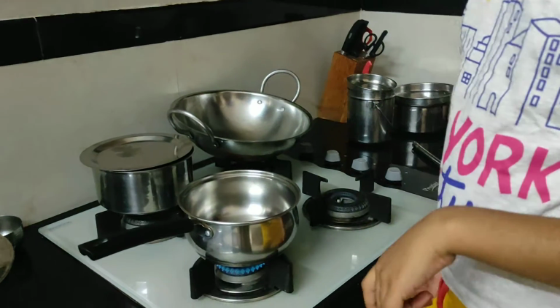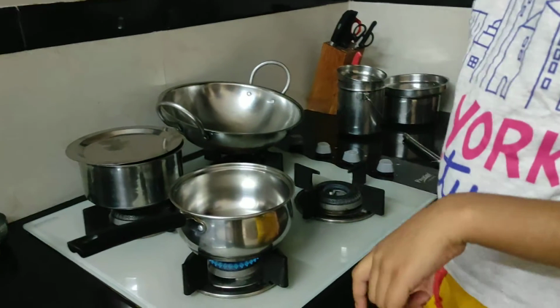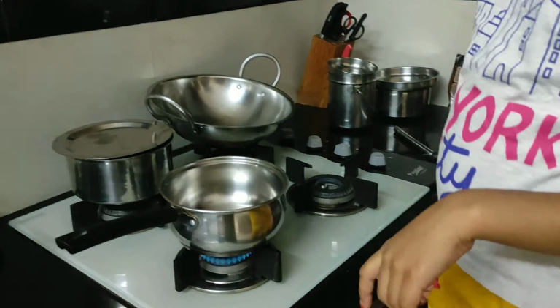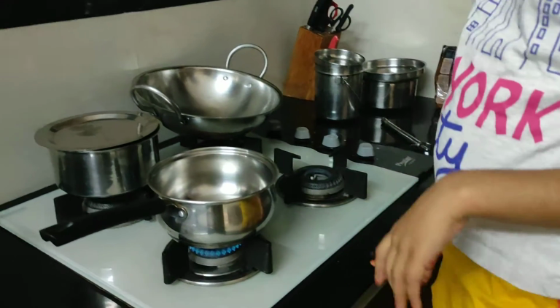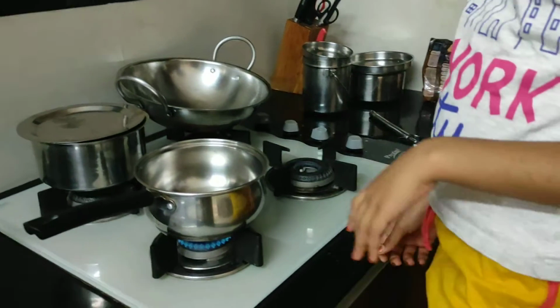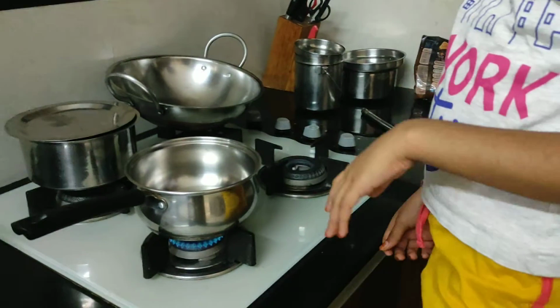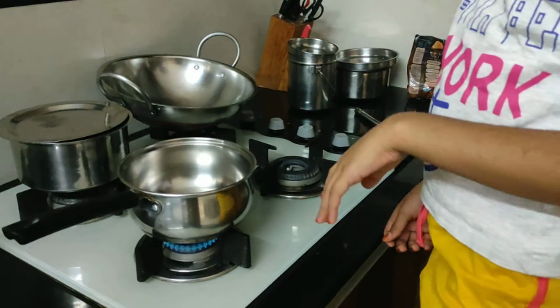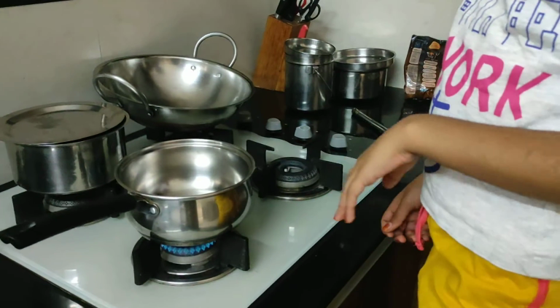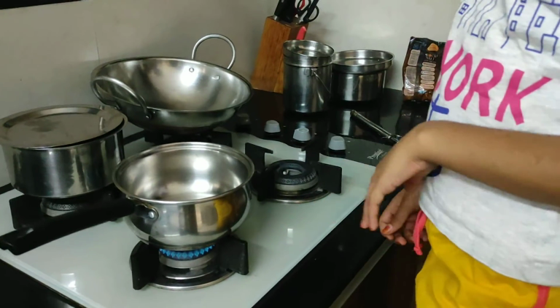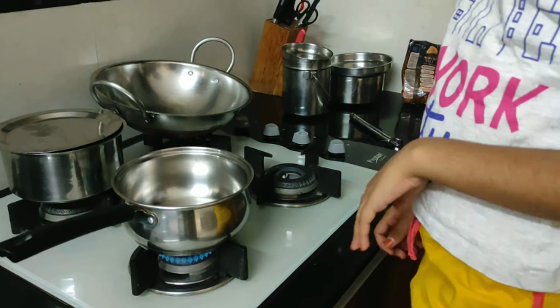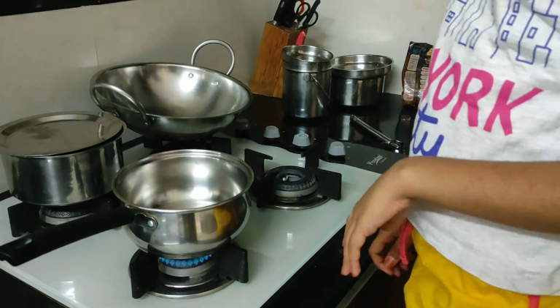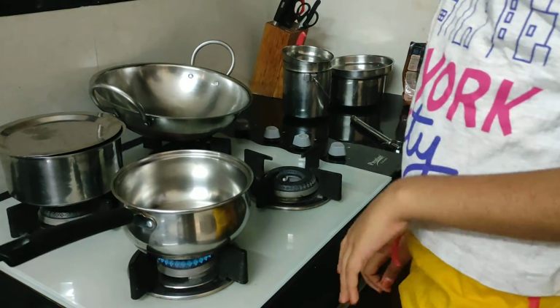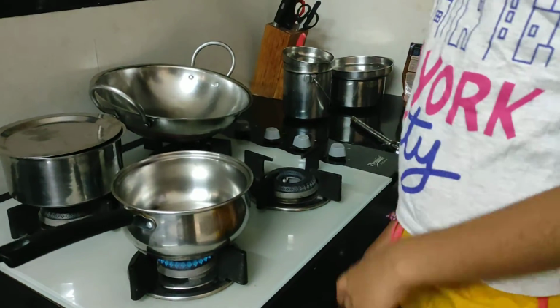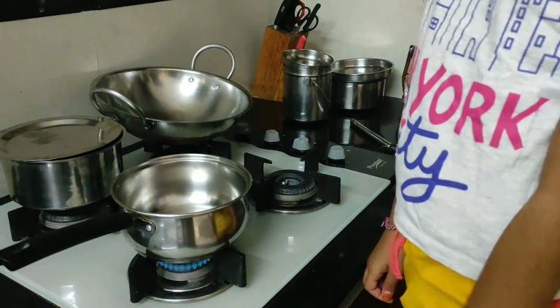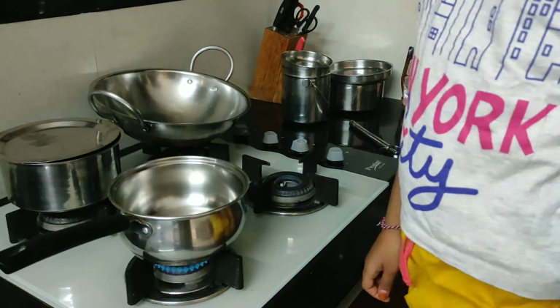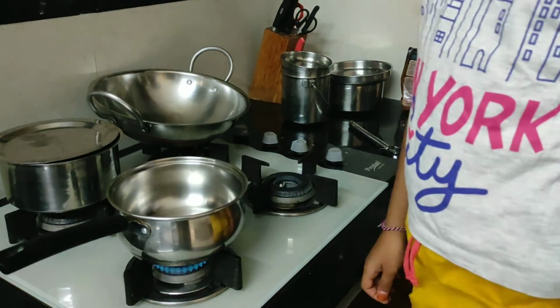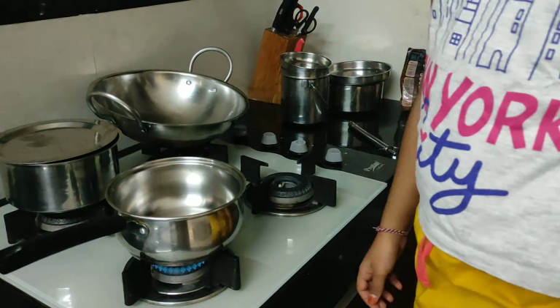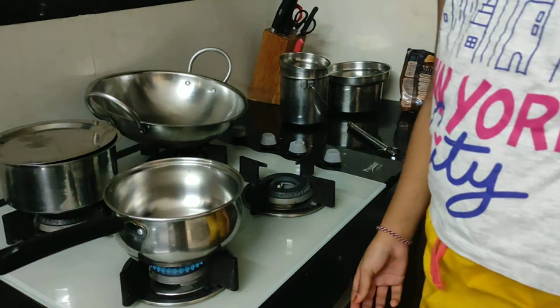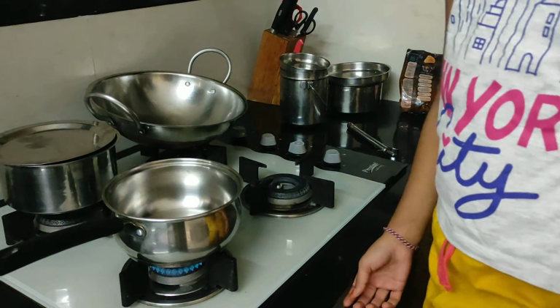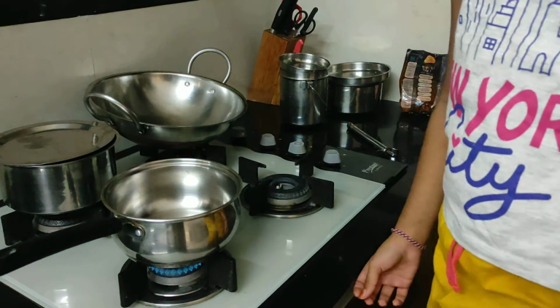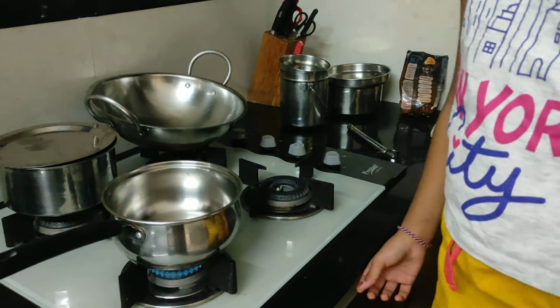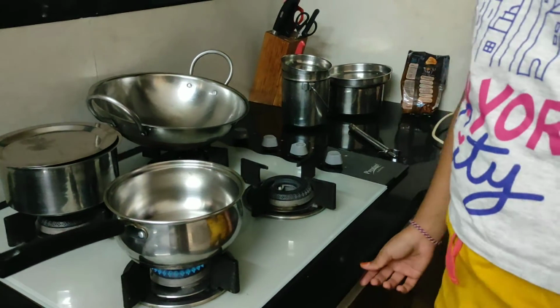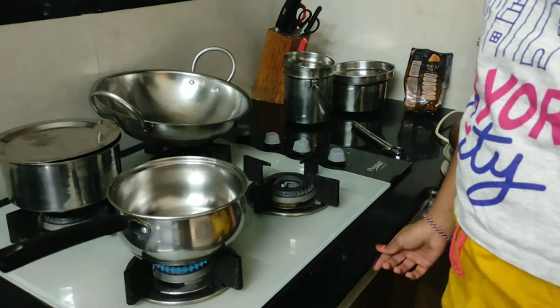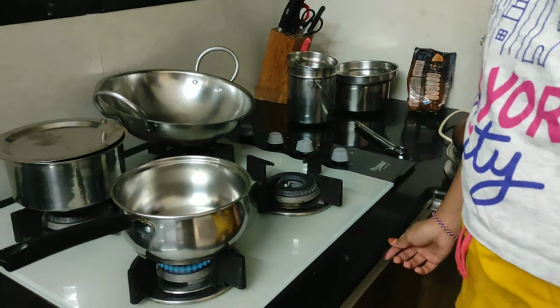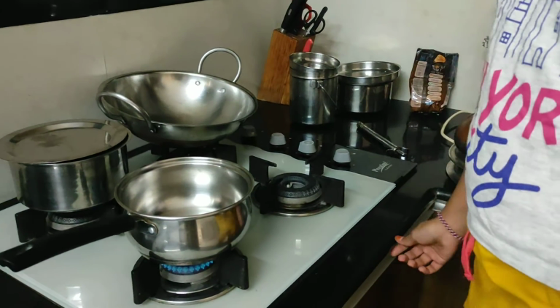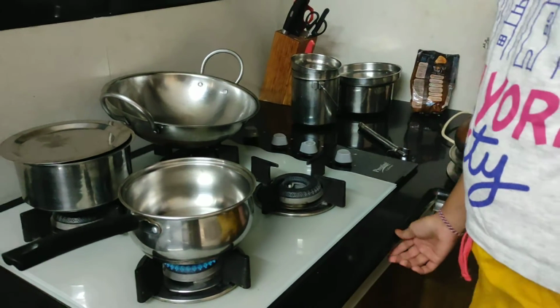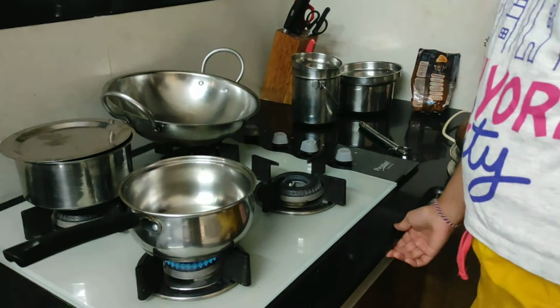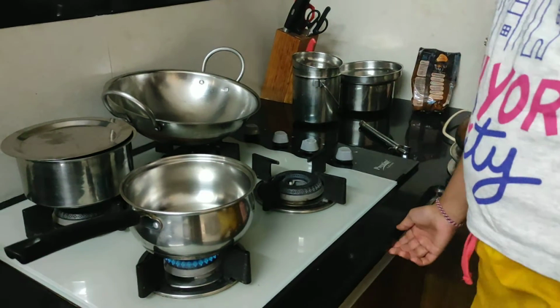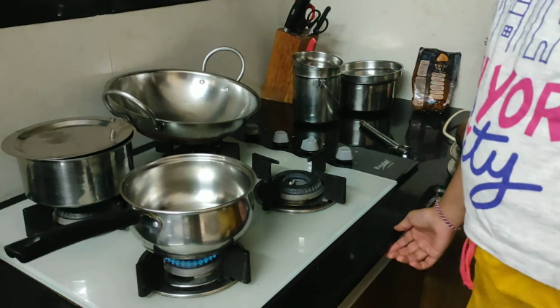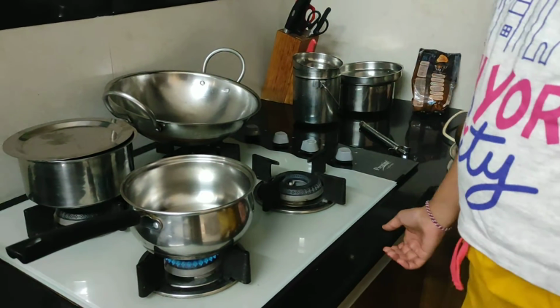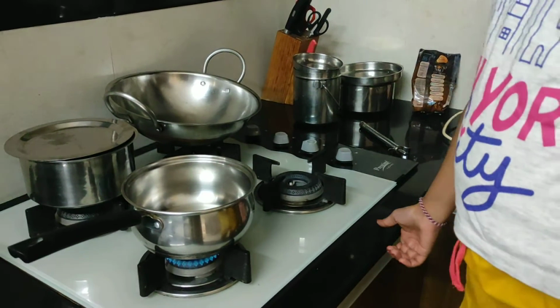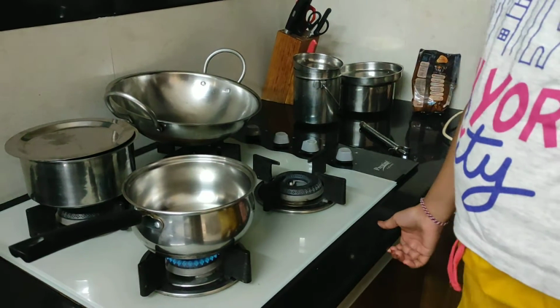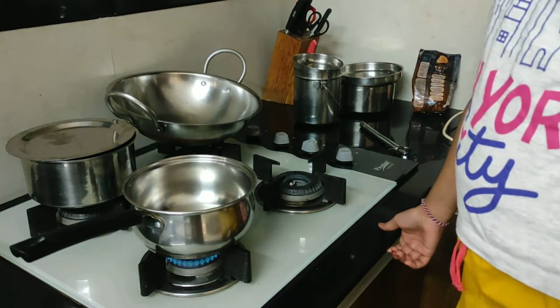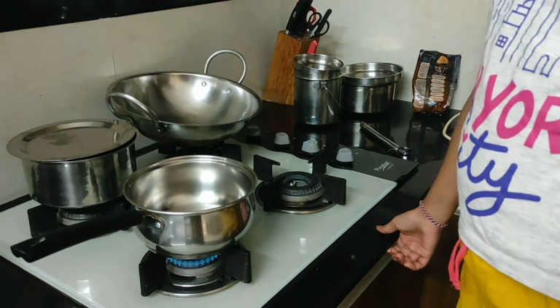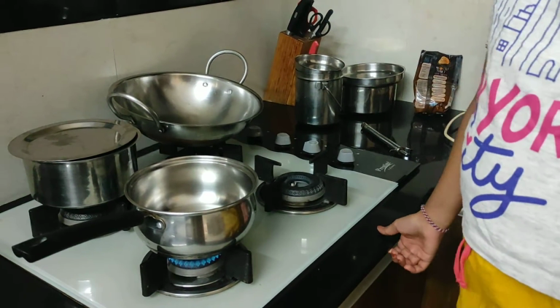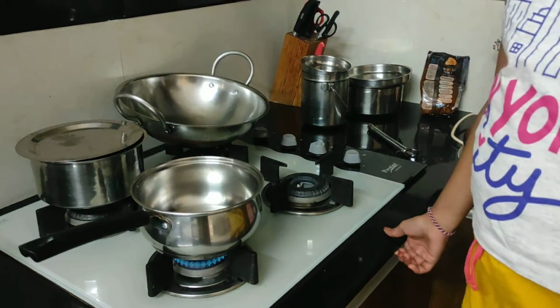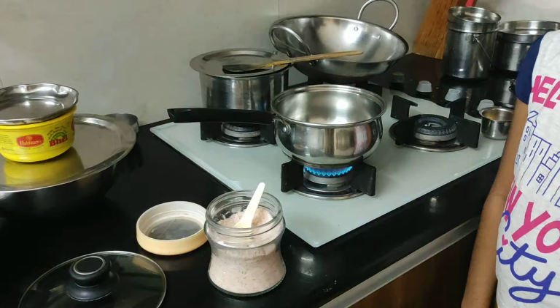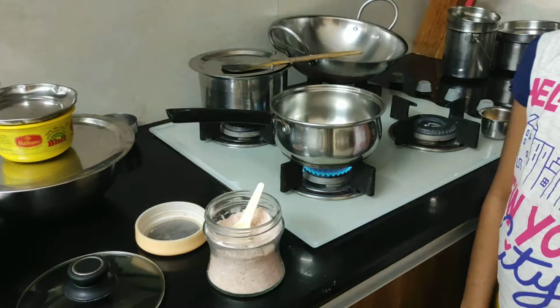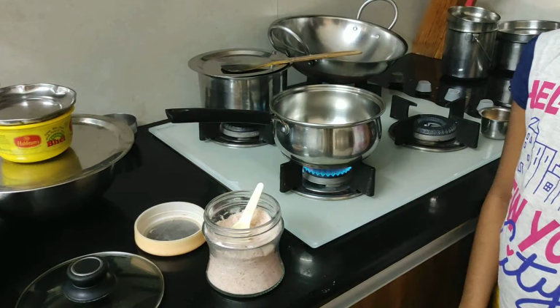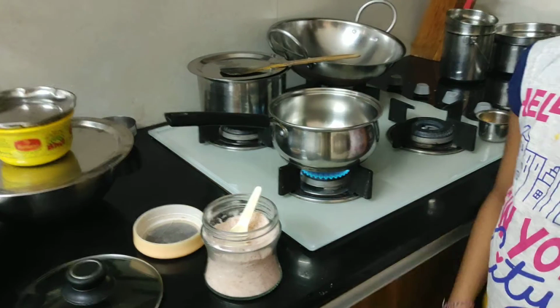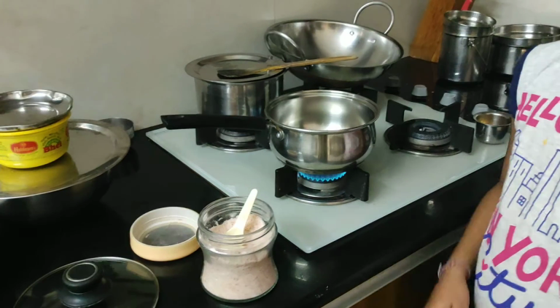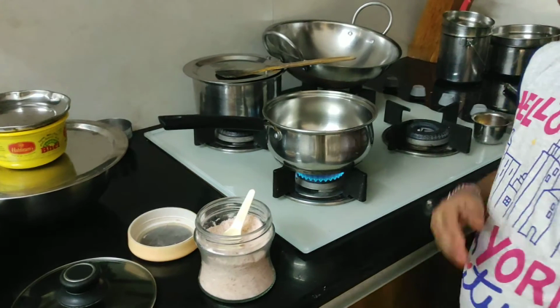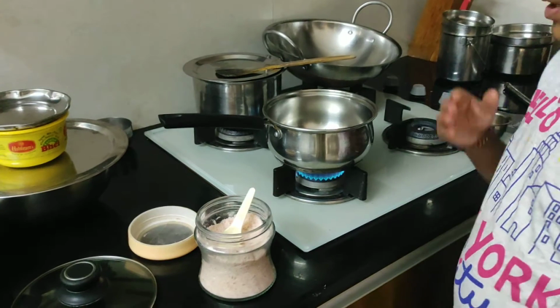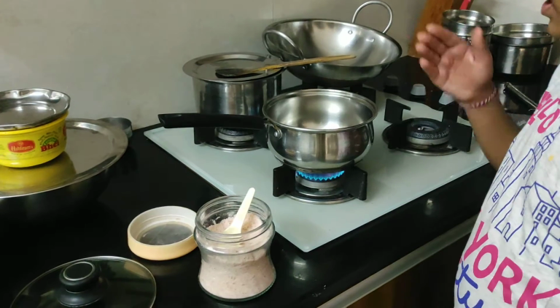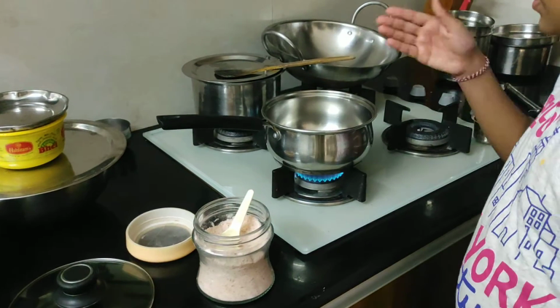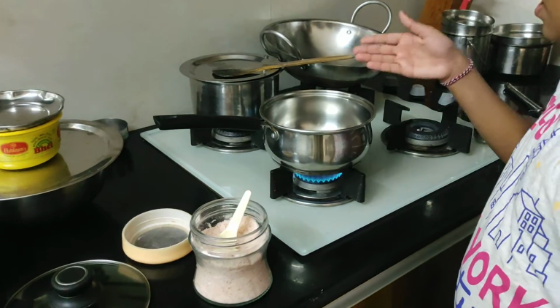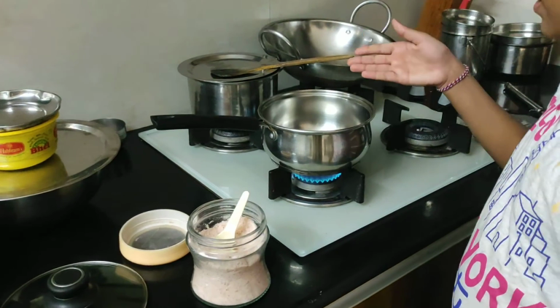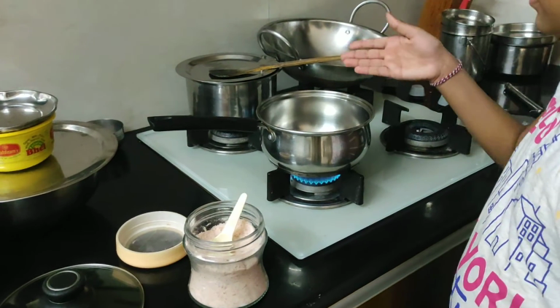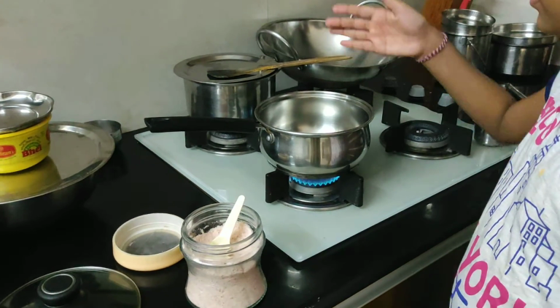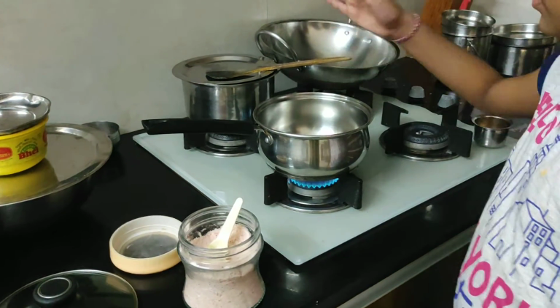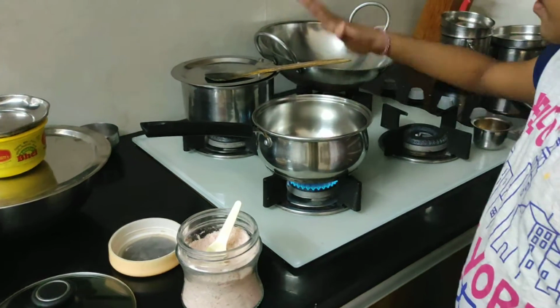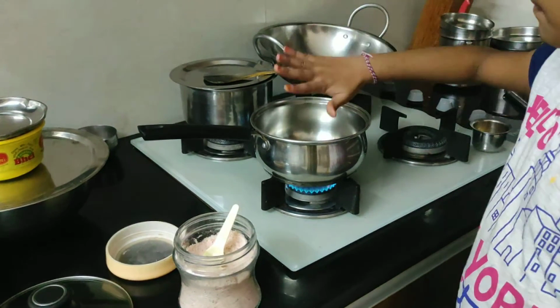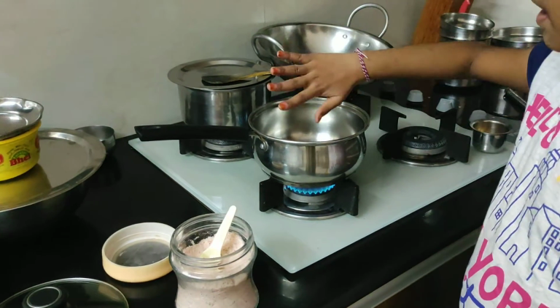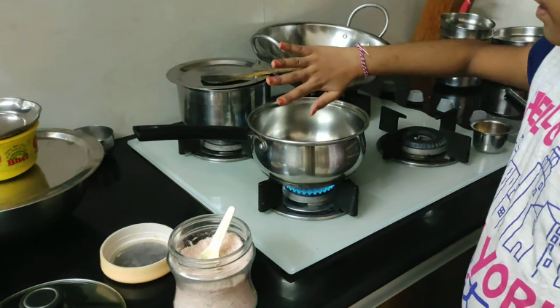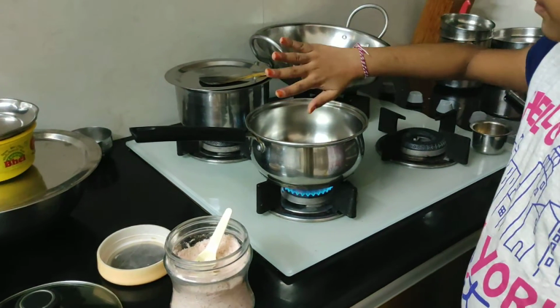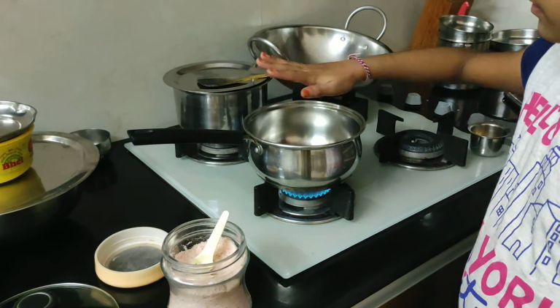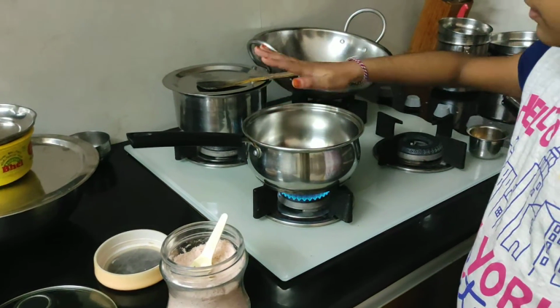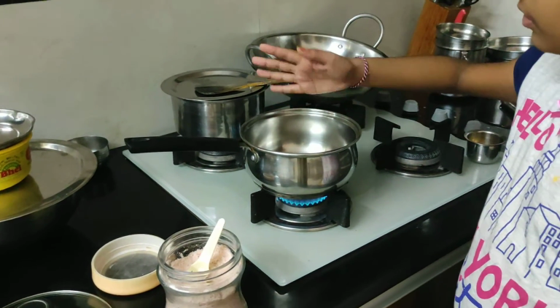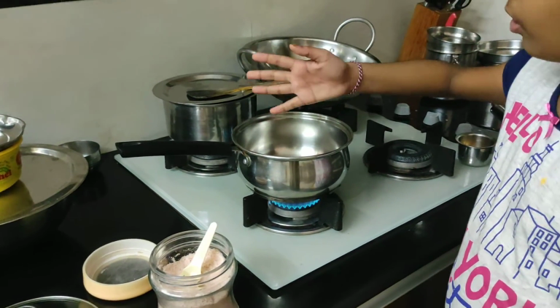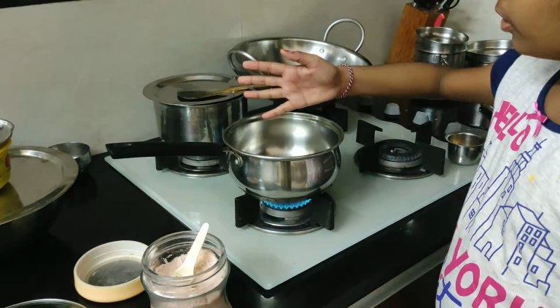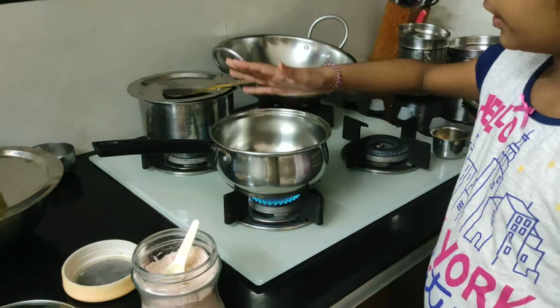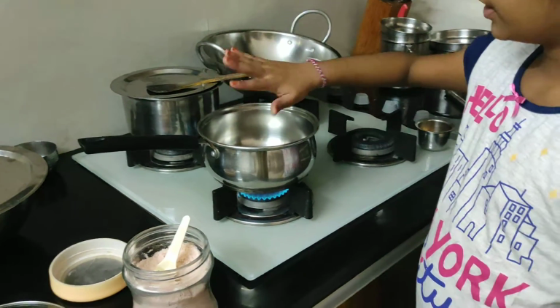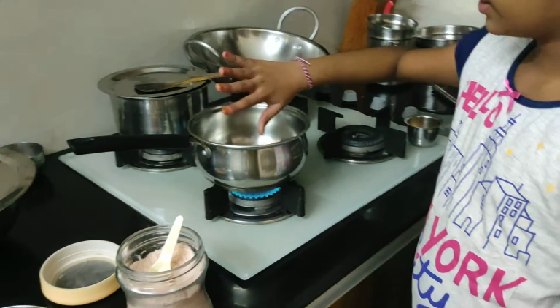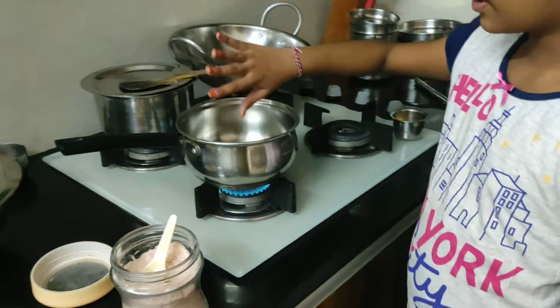Now let the pan heat. Let it become hot. See guys, the pan got heated.